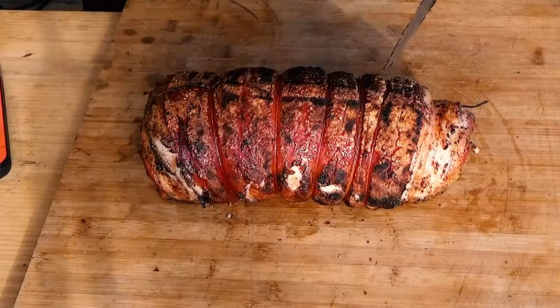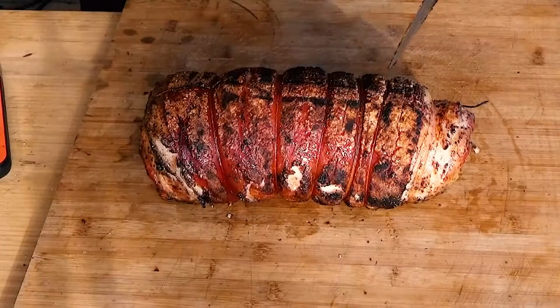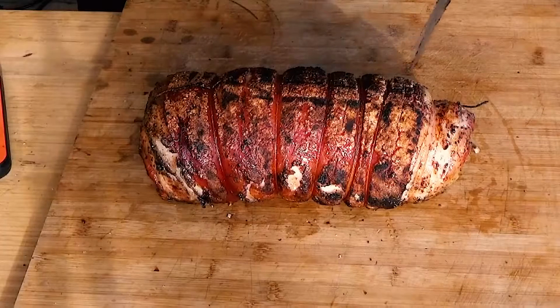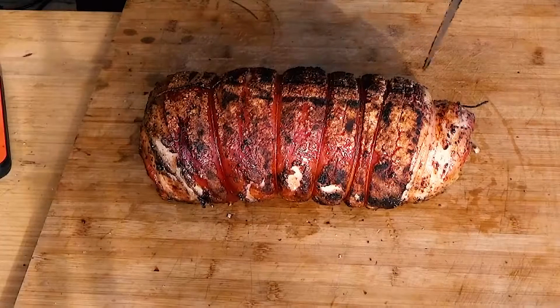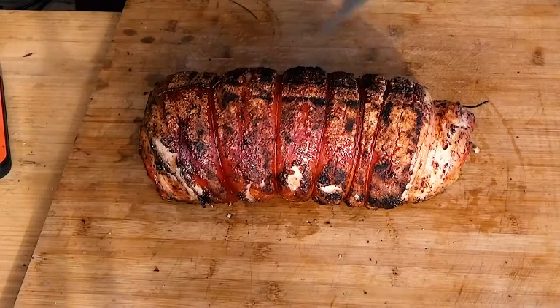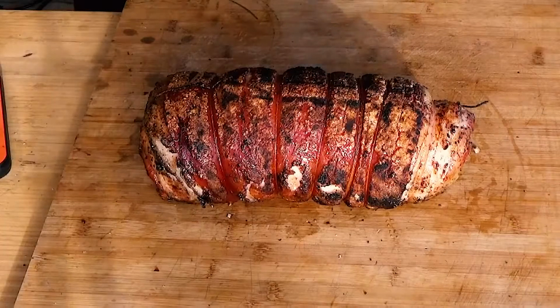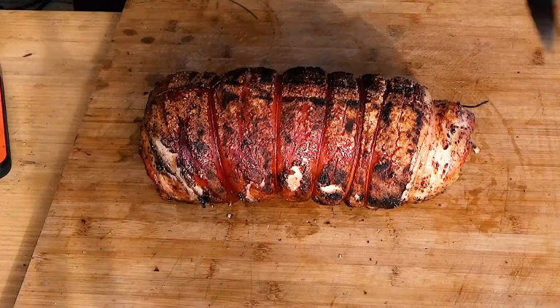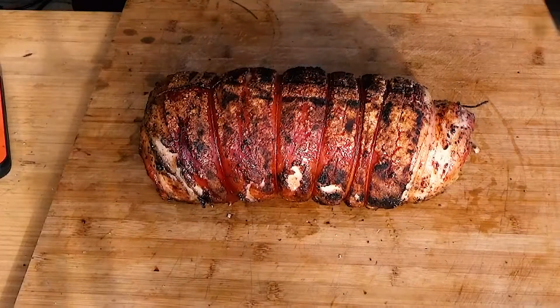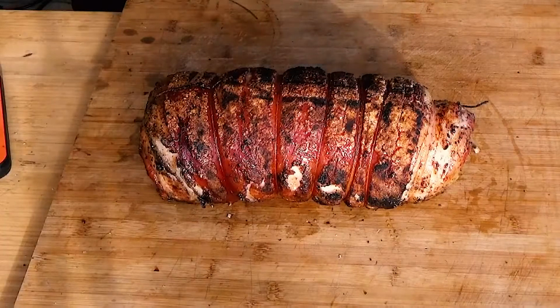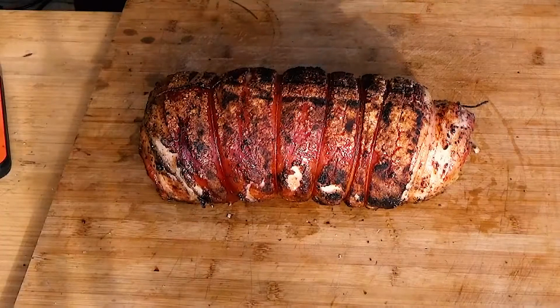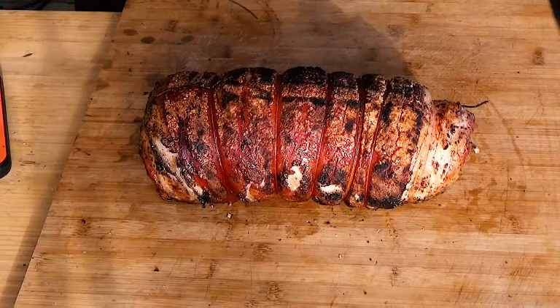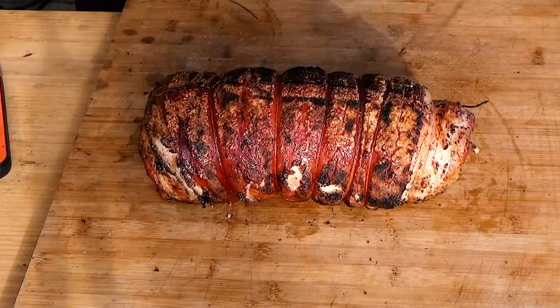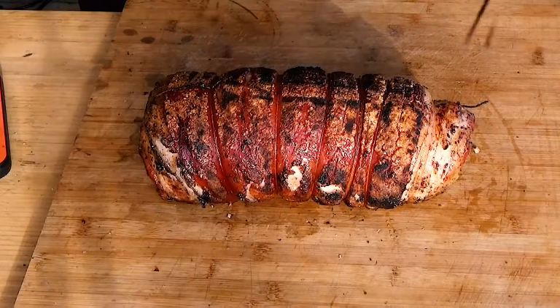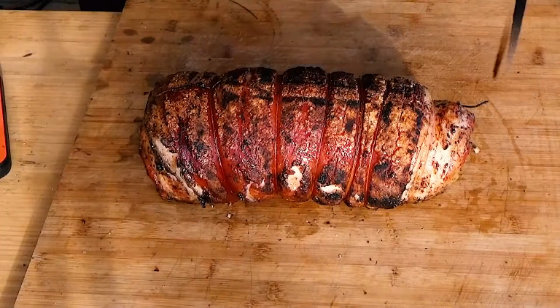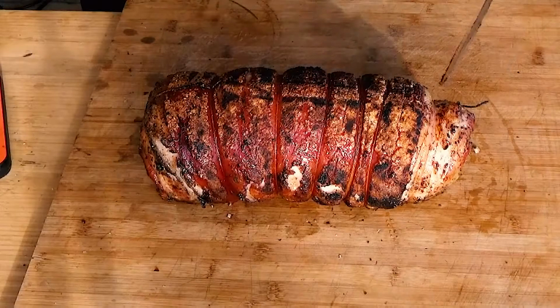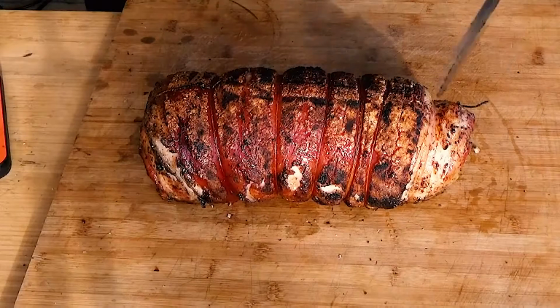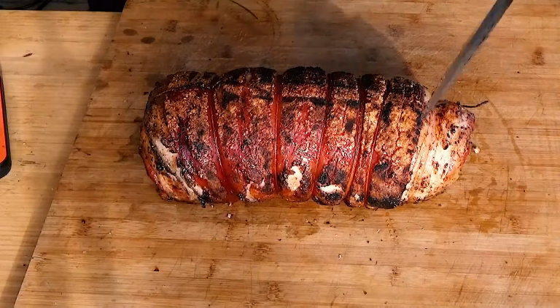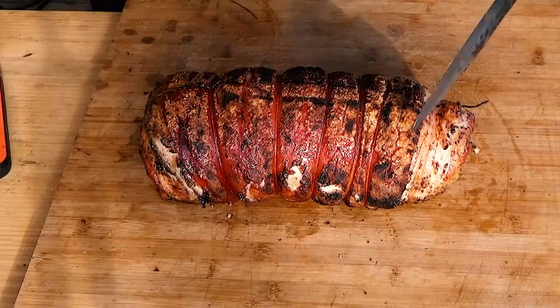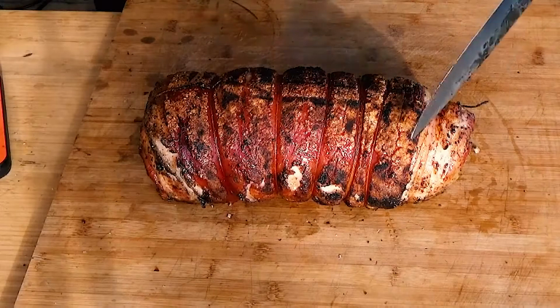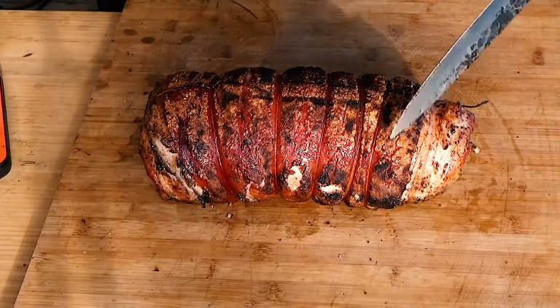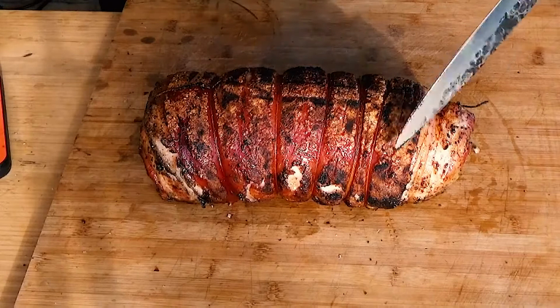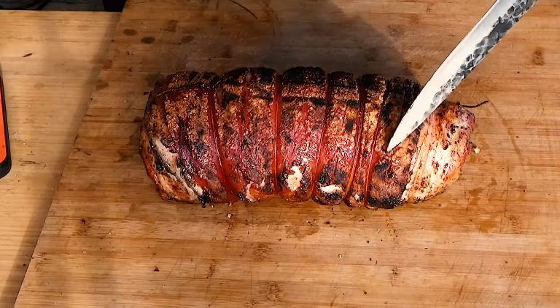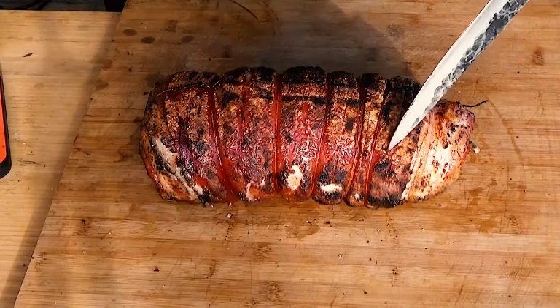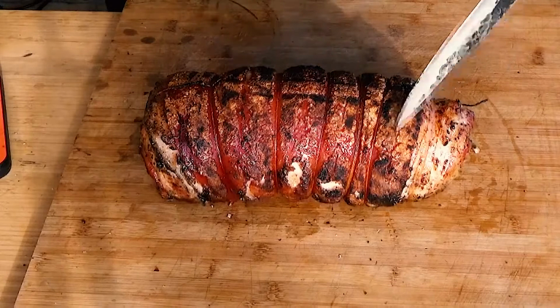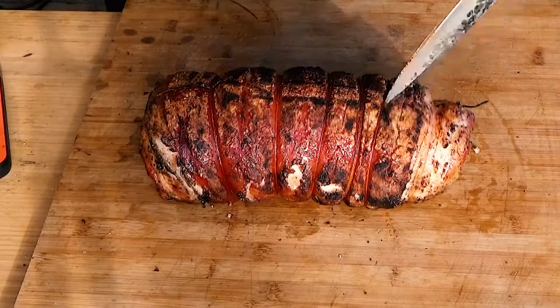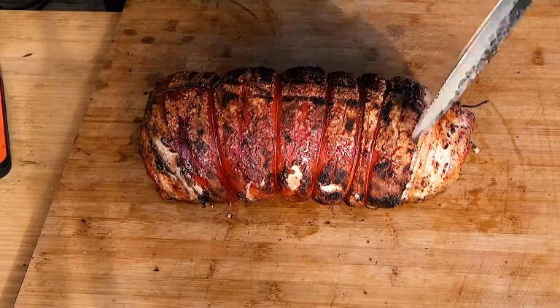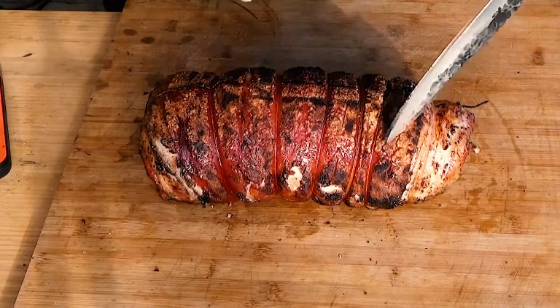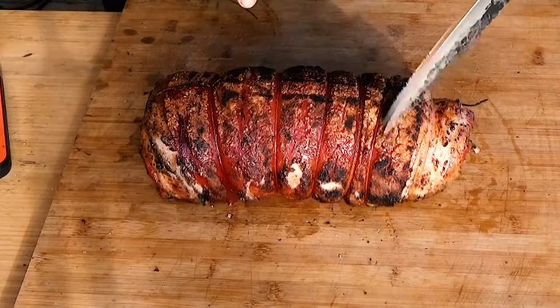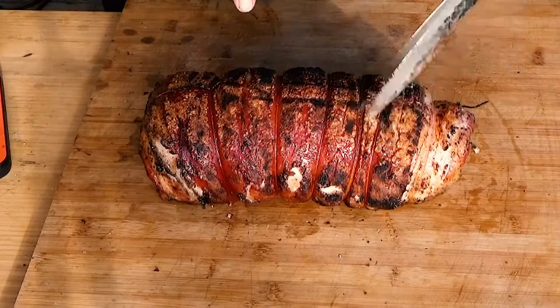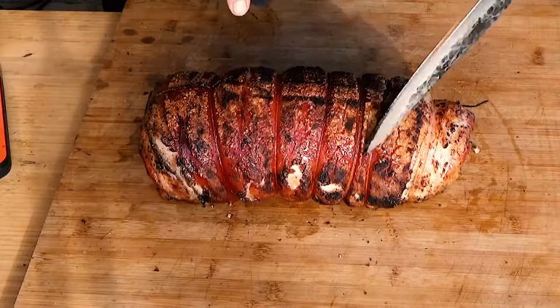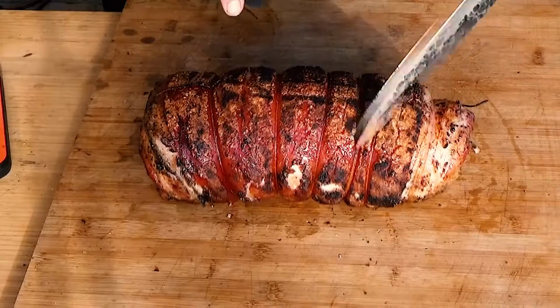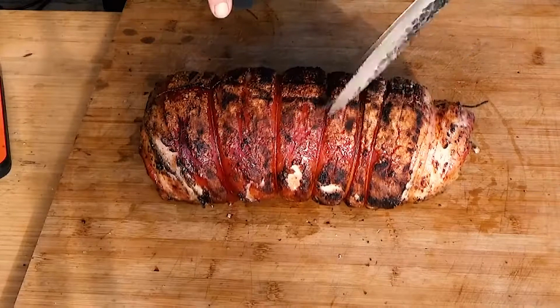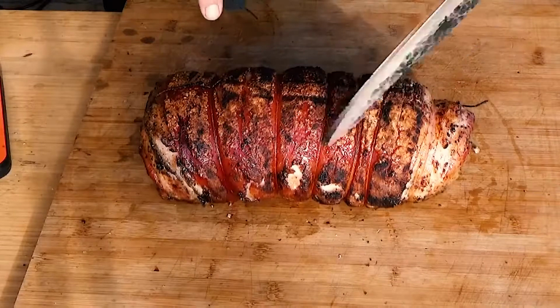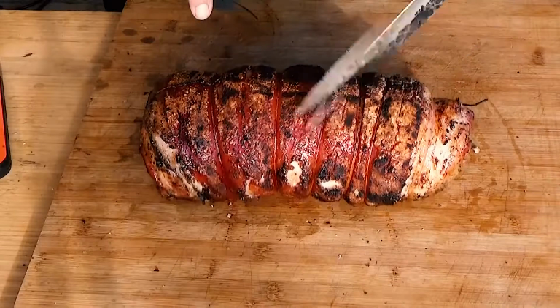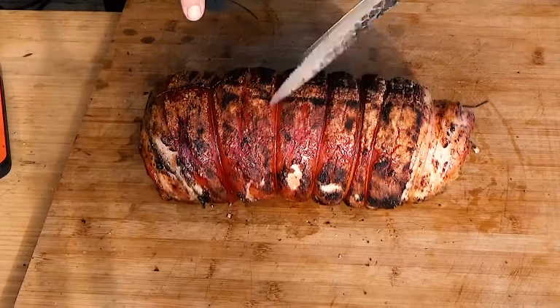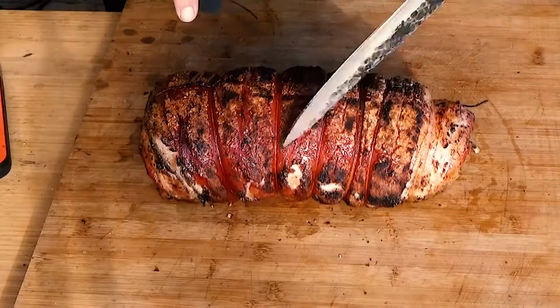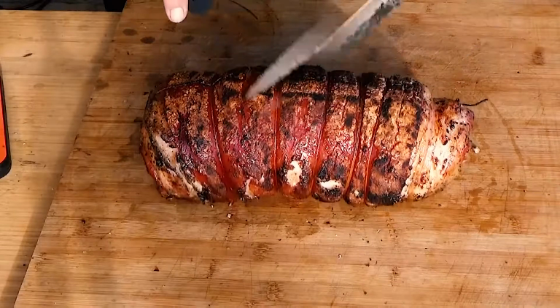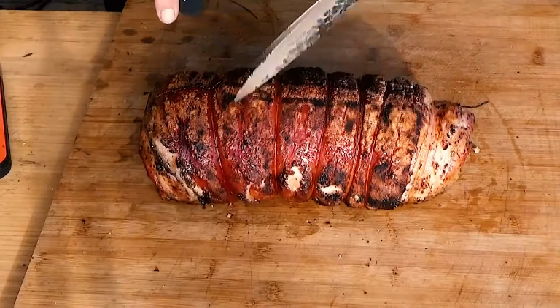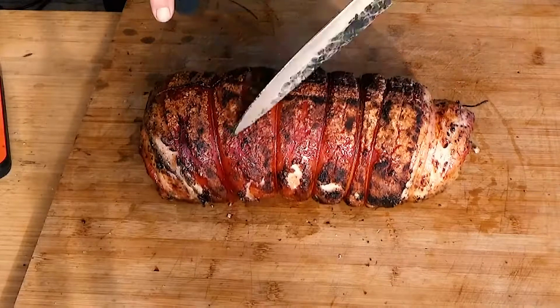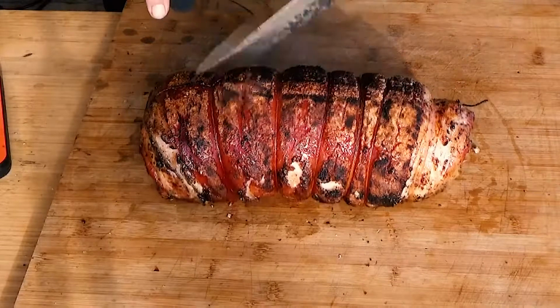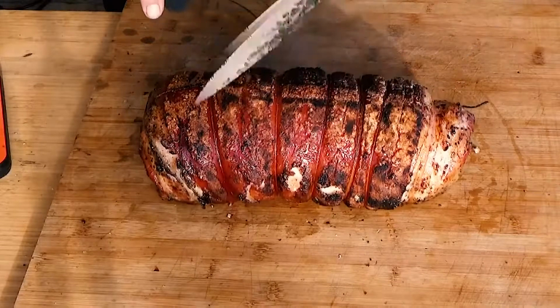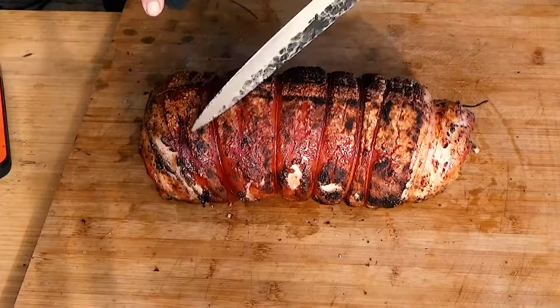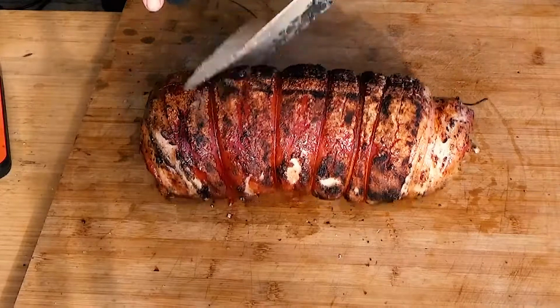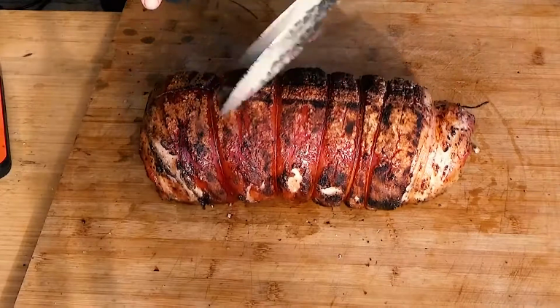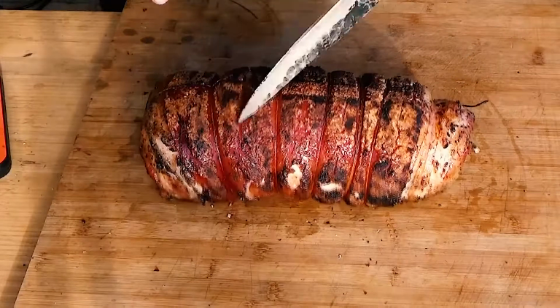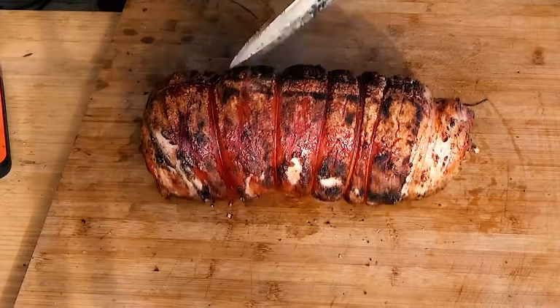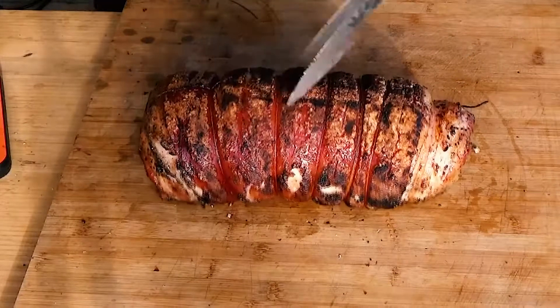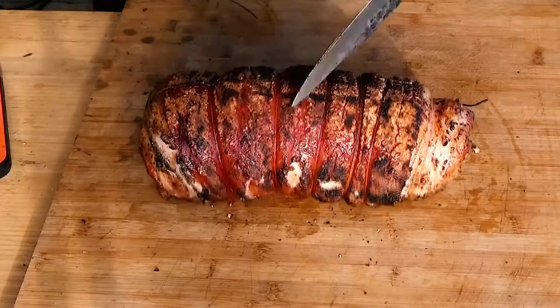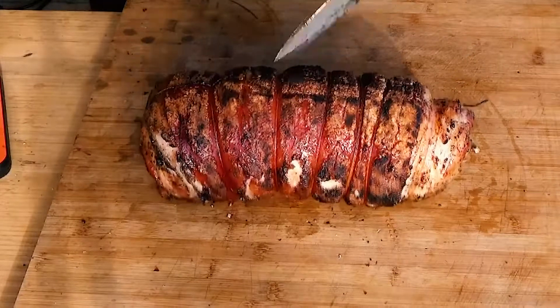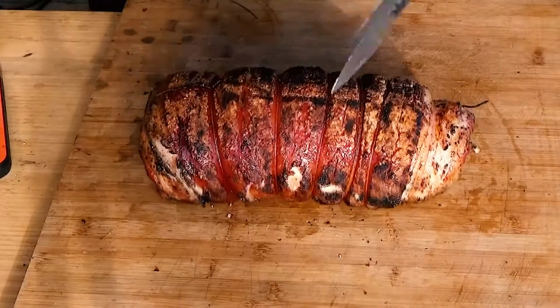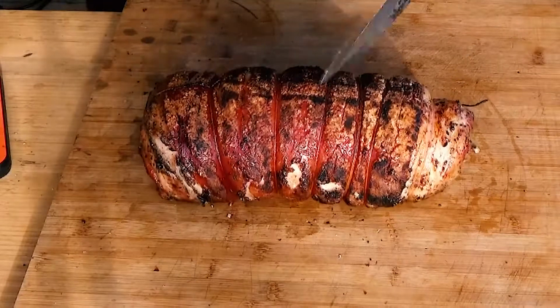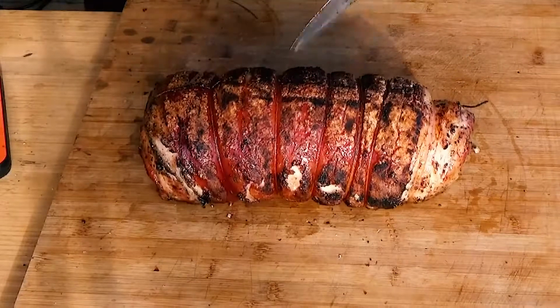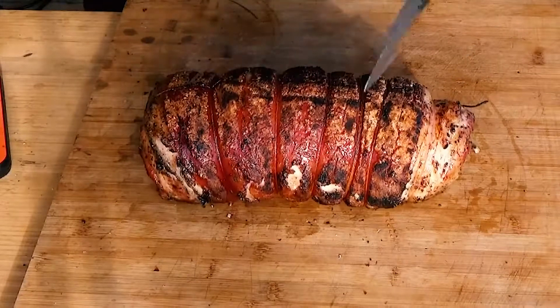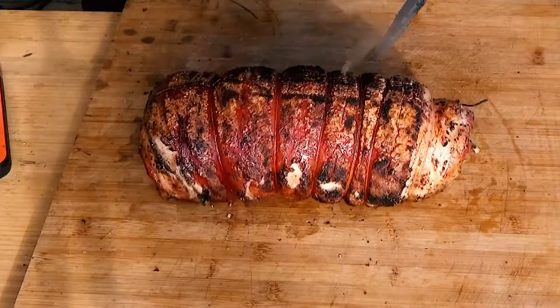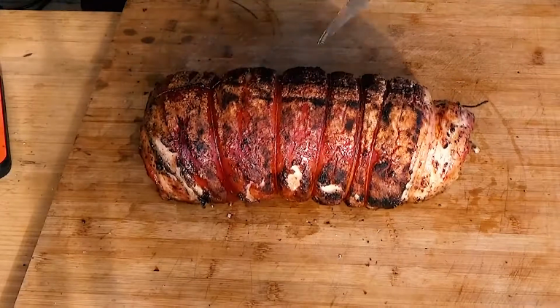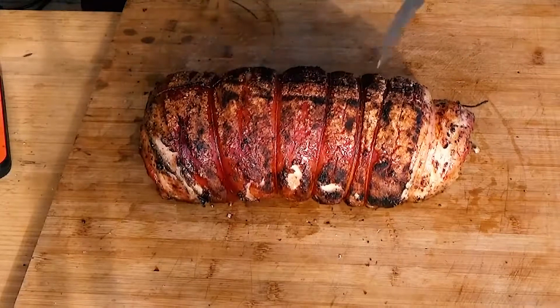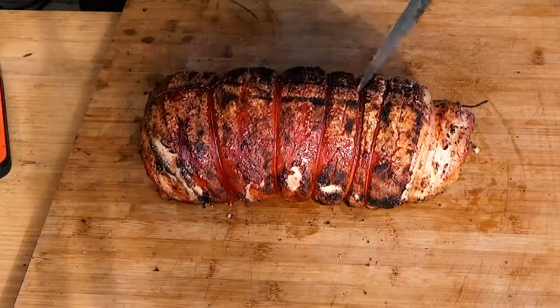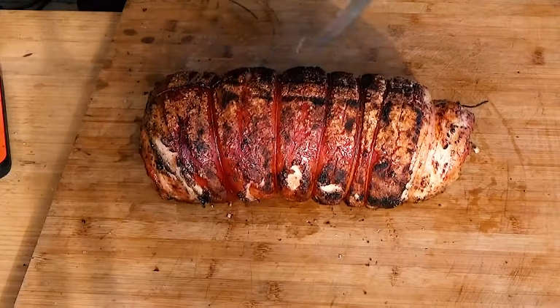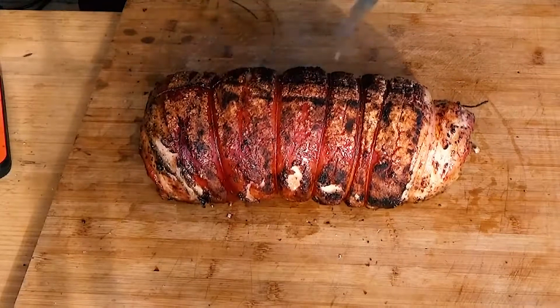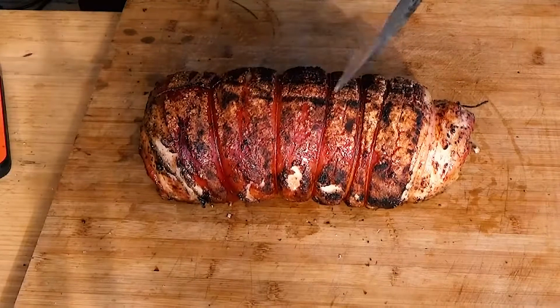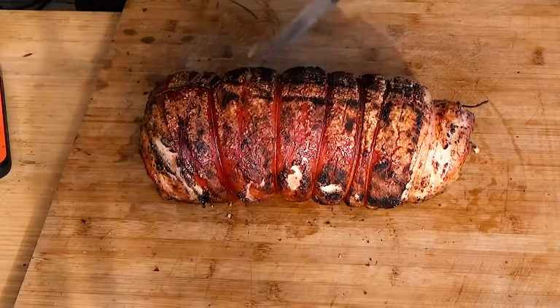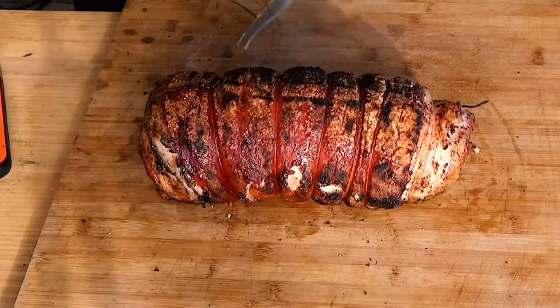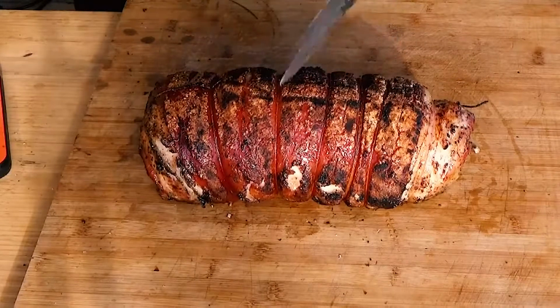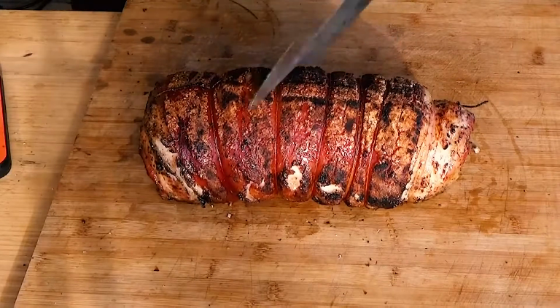Is it crusty enough for you? I think so.